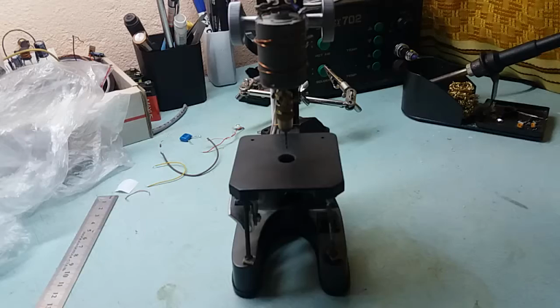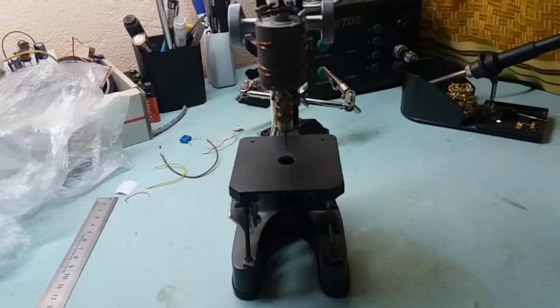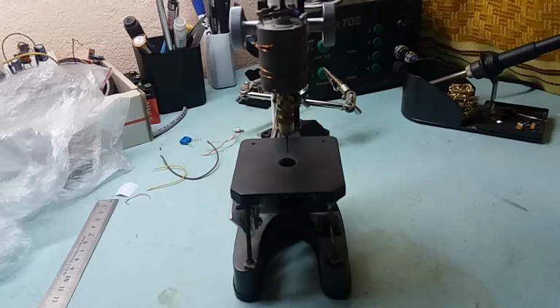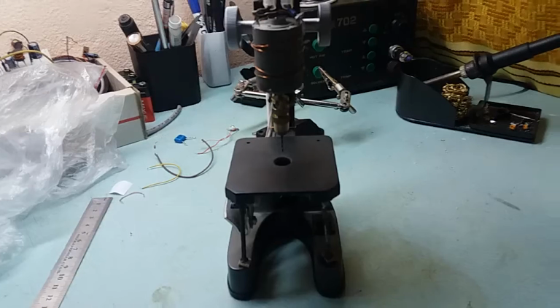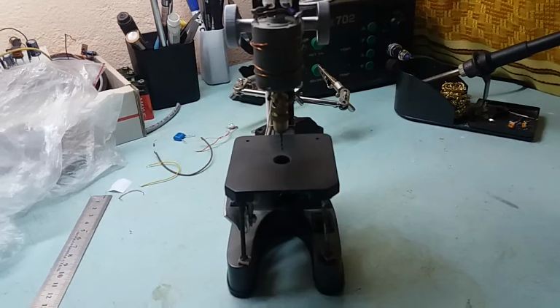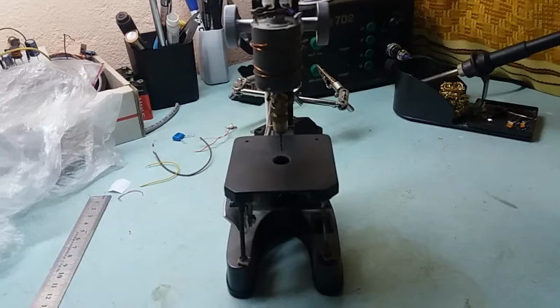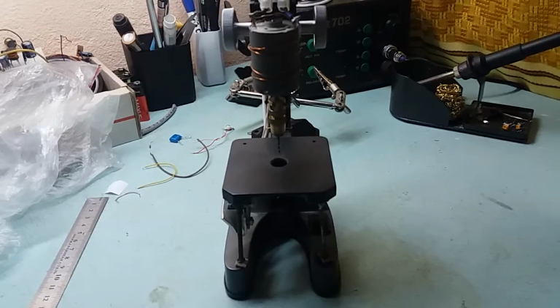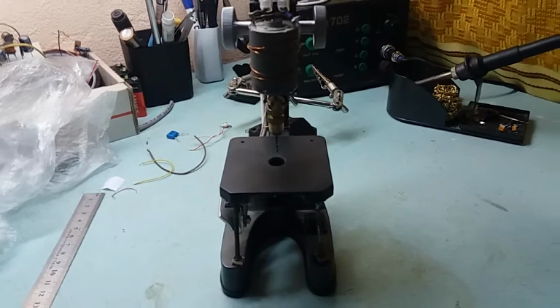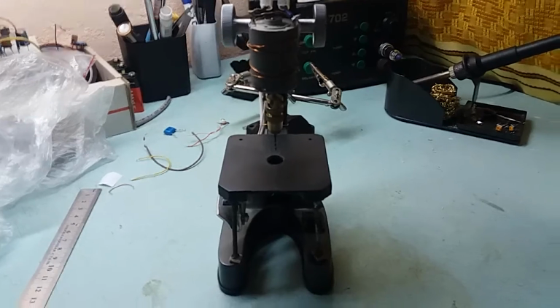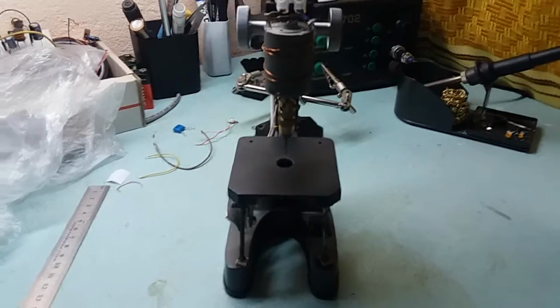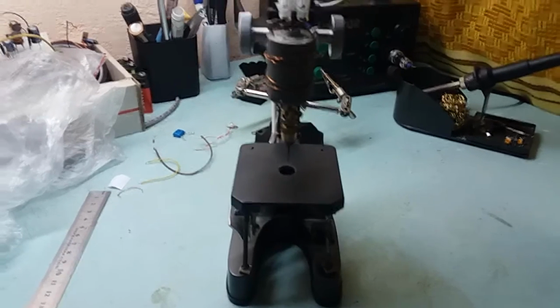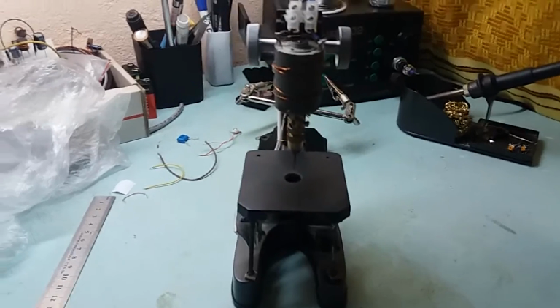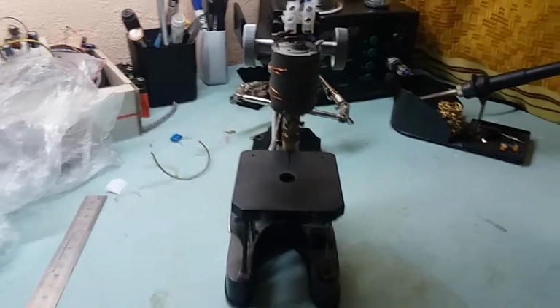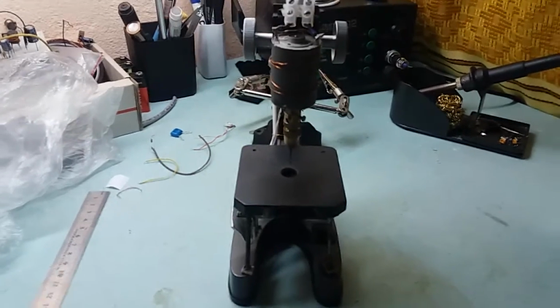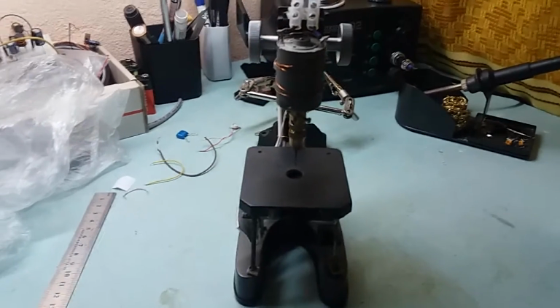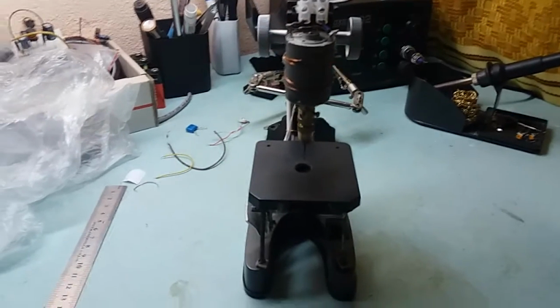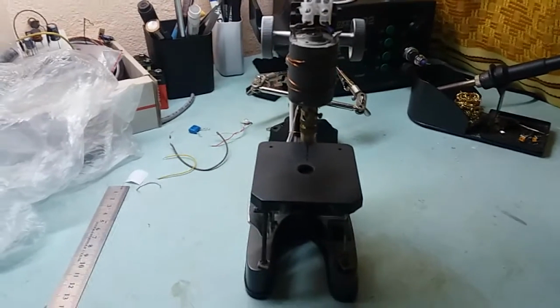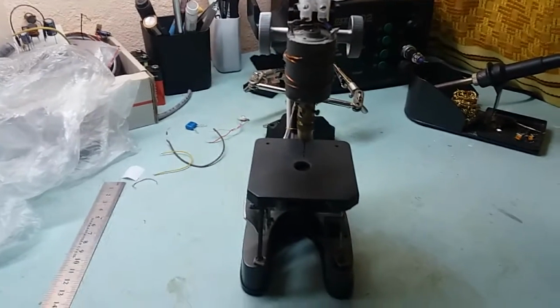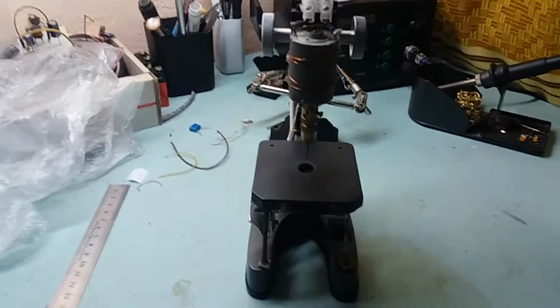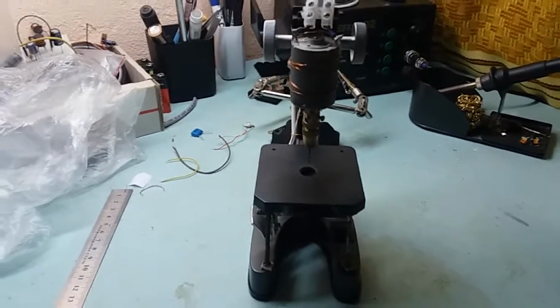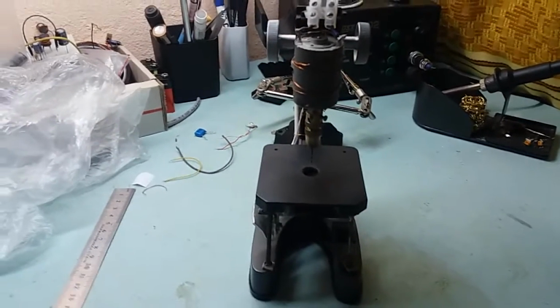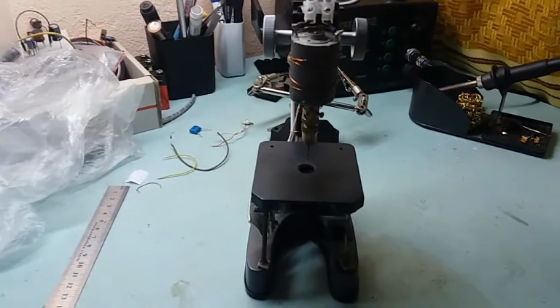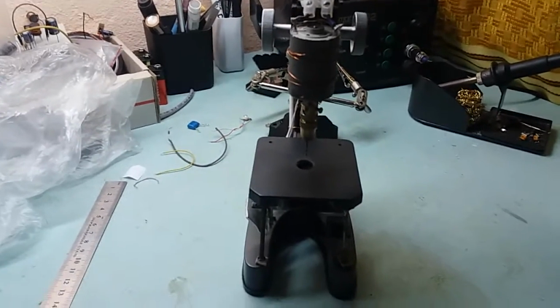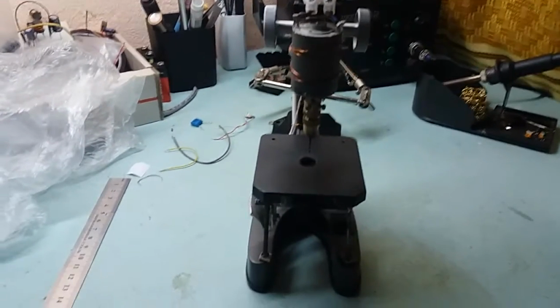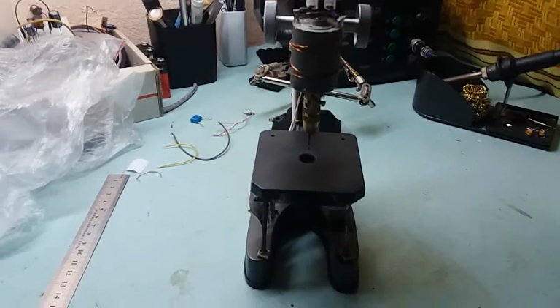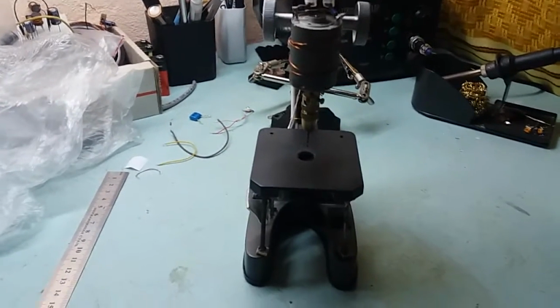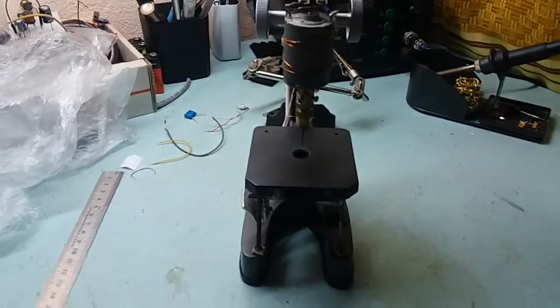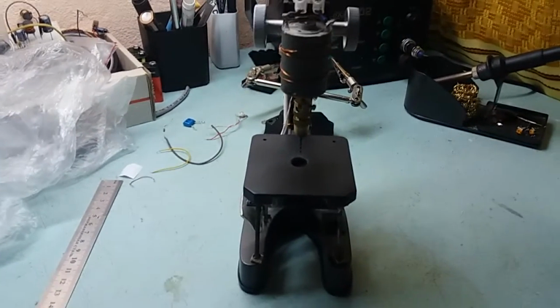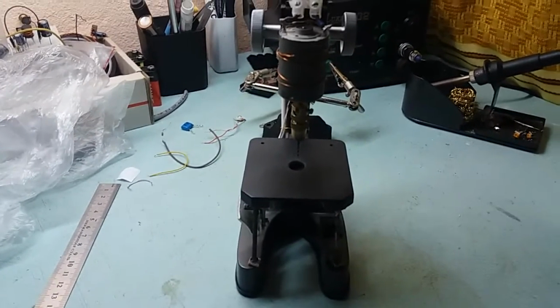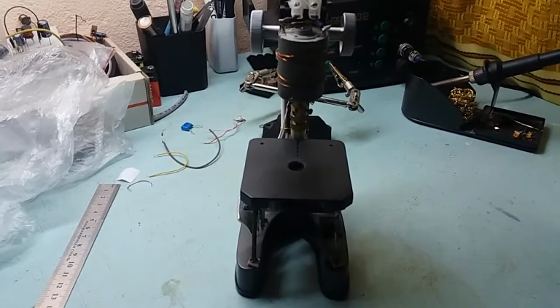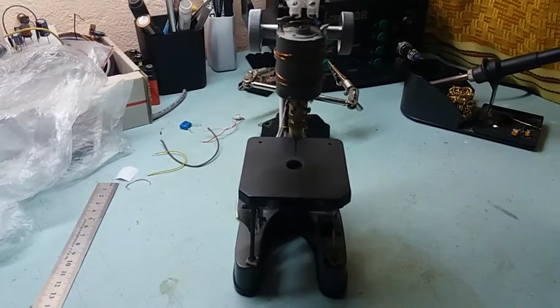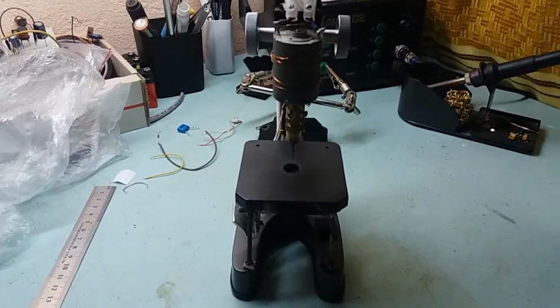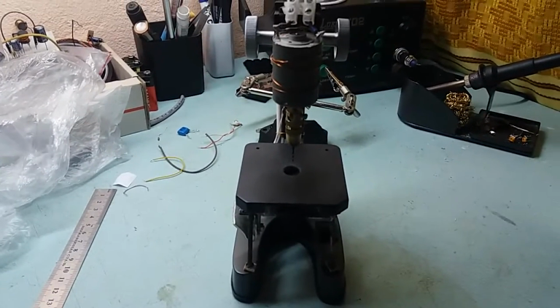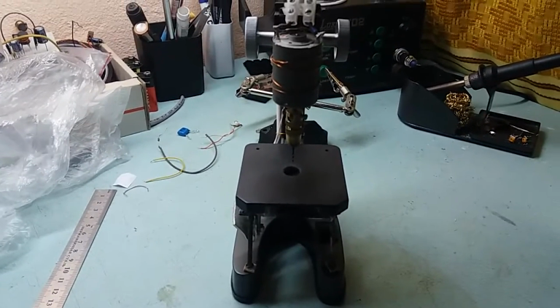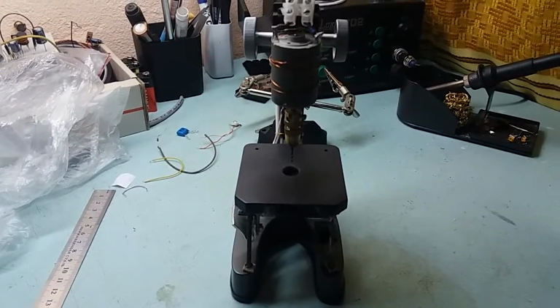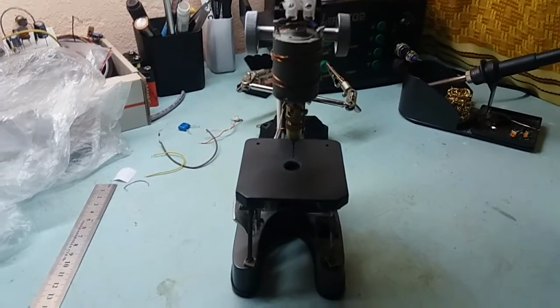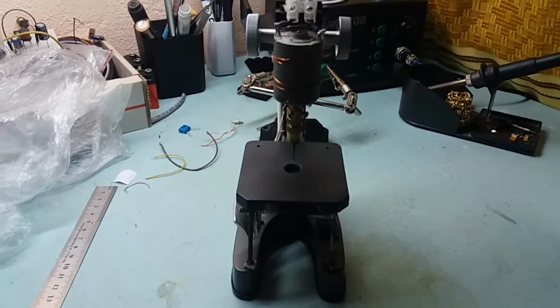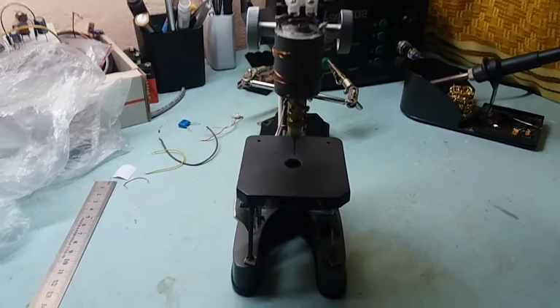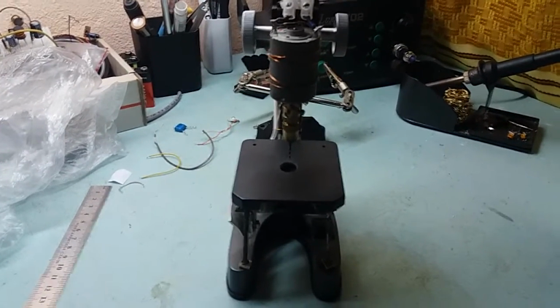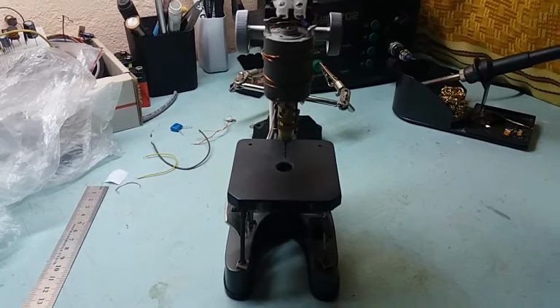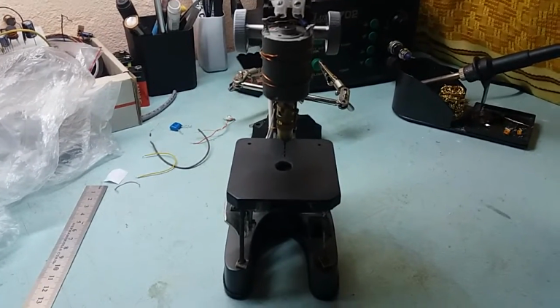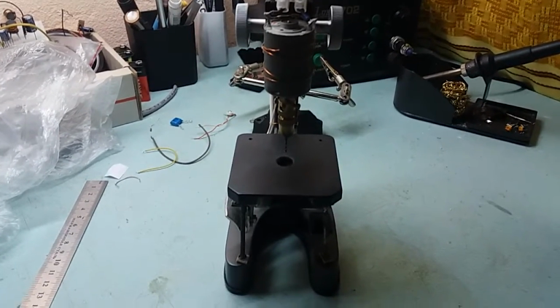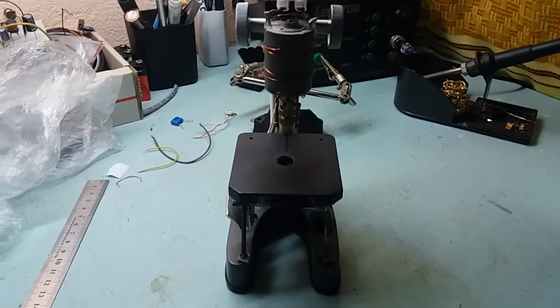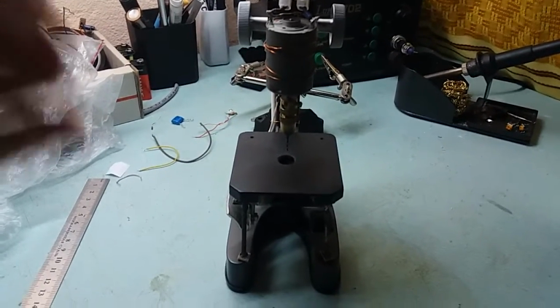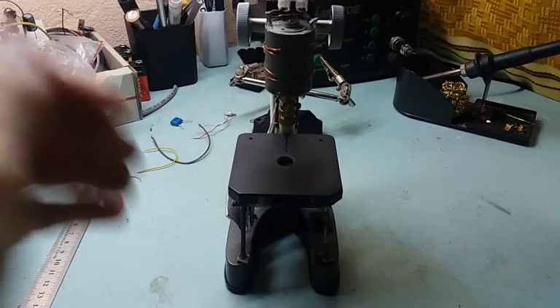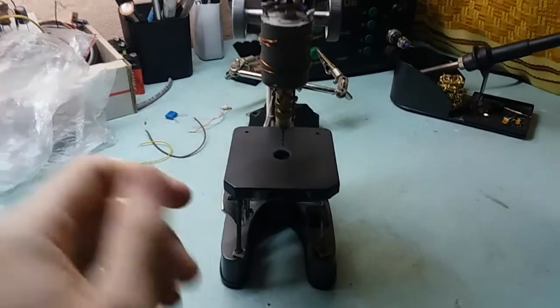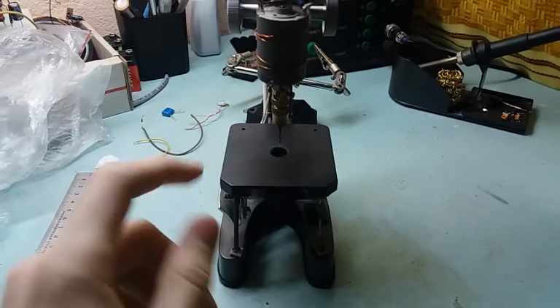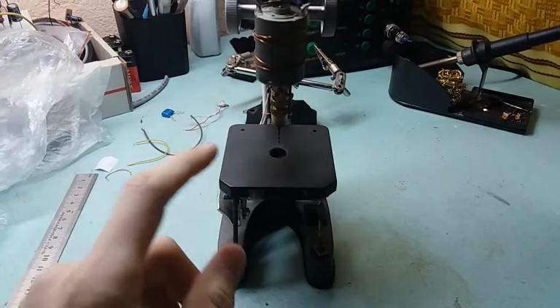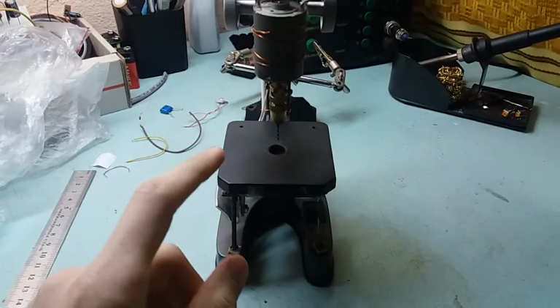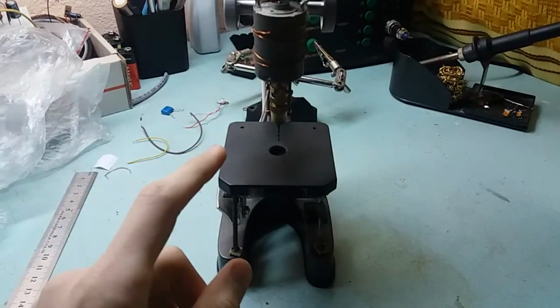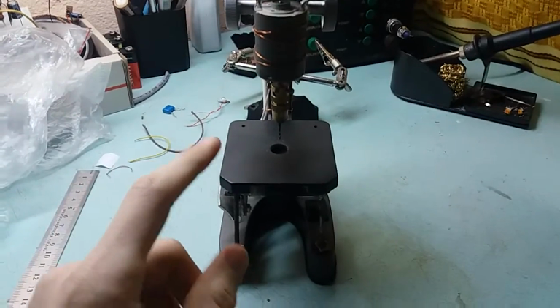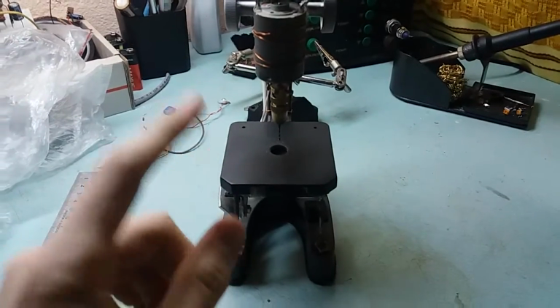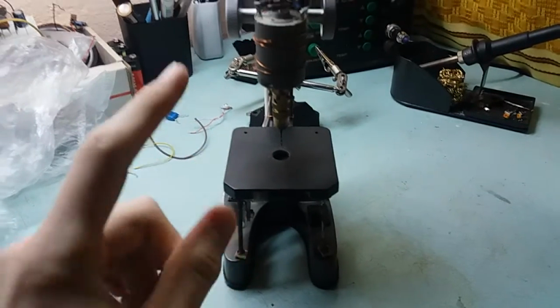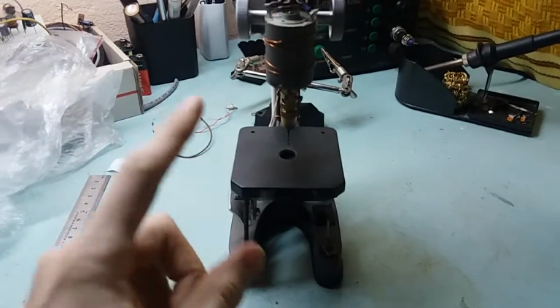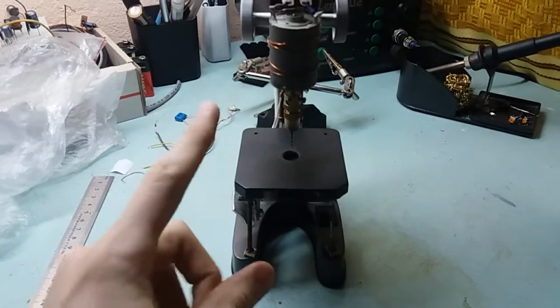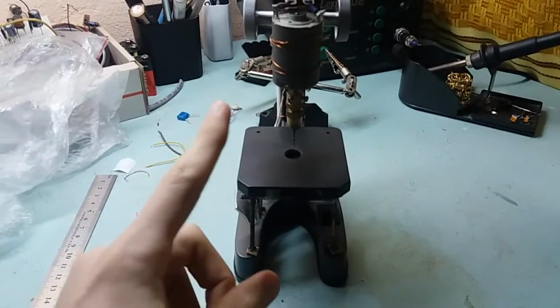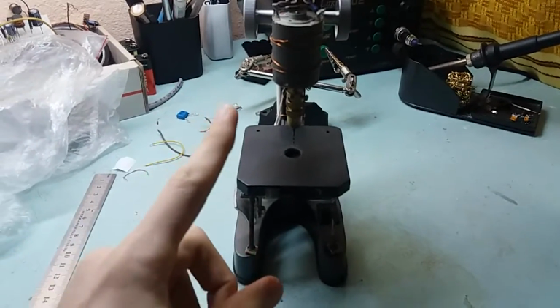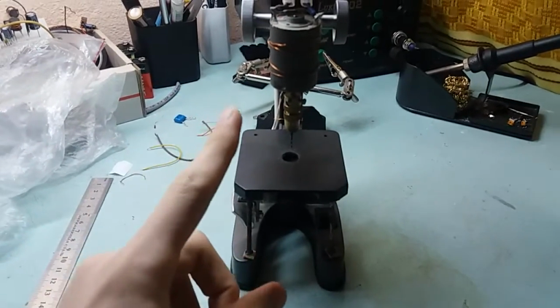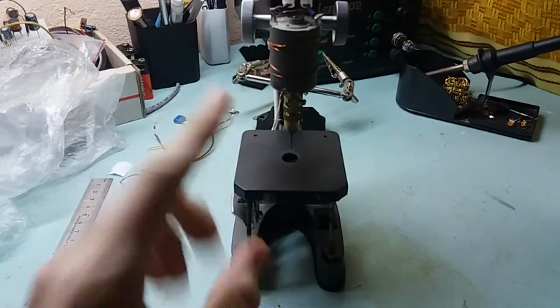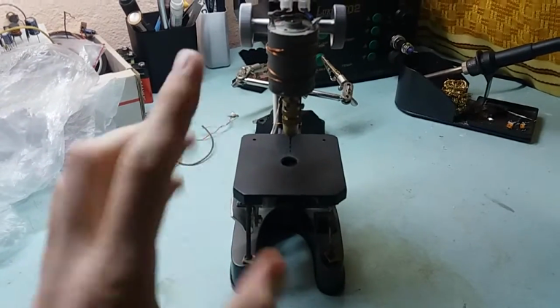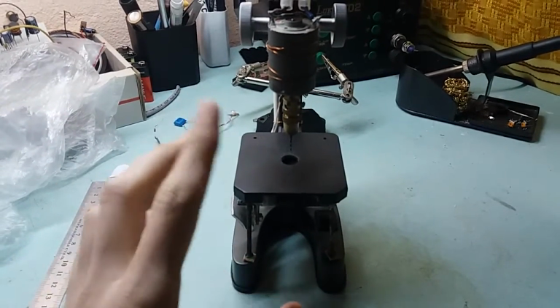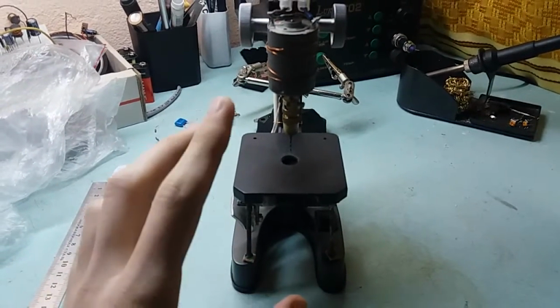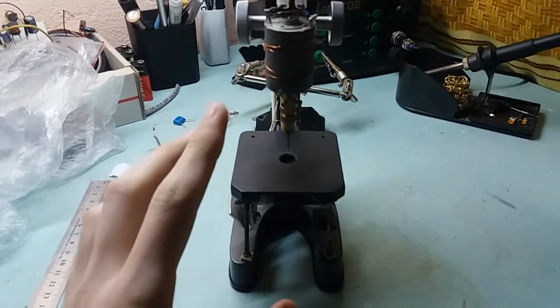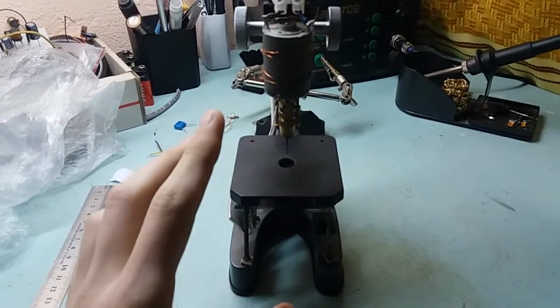Hi guys, Mr. Johnny here. In this video I want to show you my PCB drill press which I made of a toy microscope.